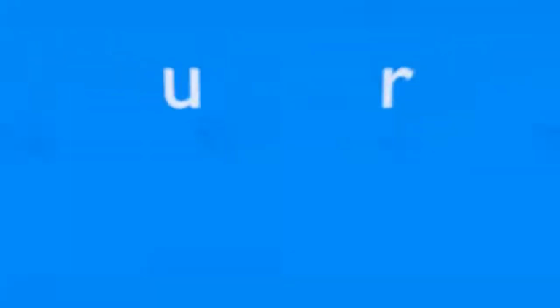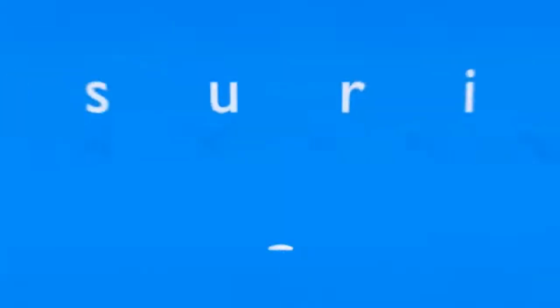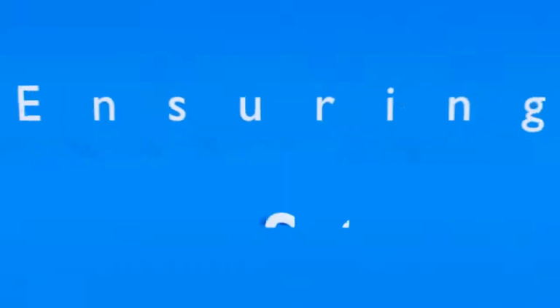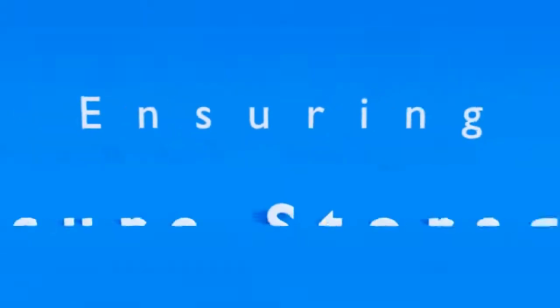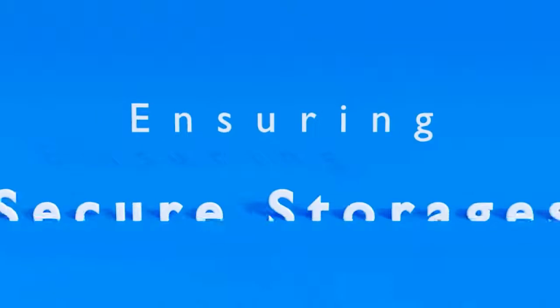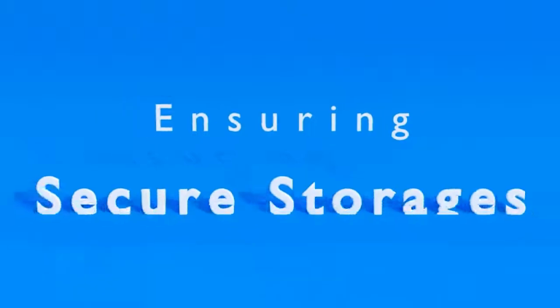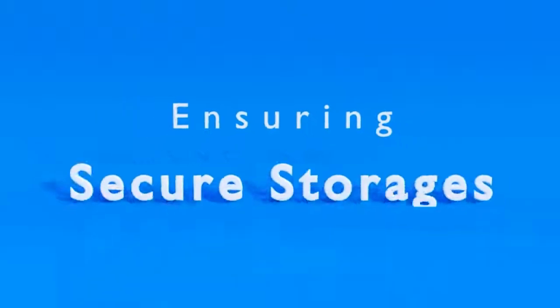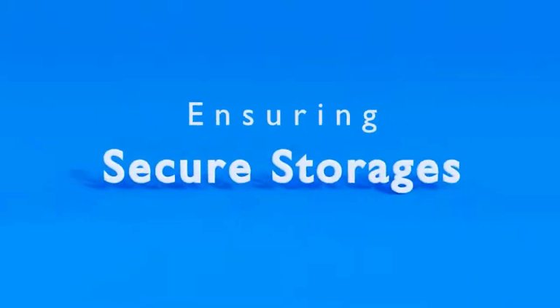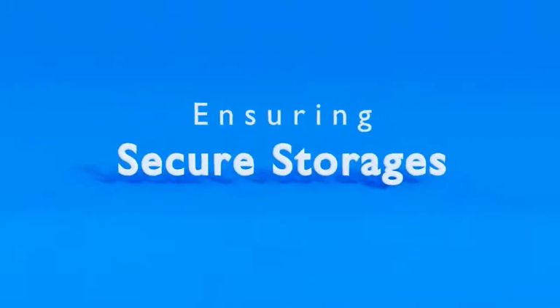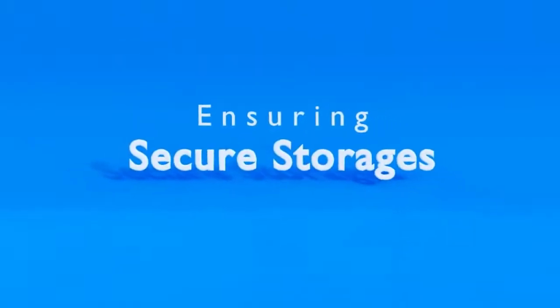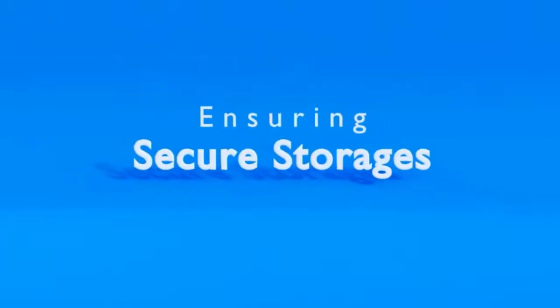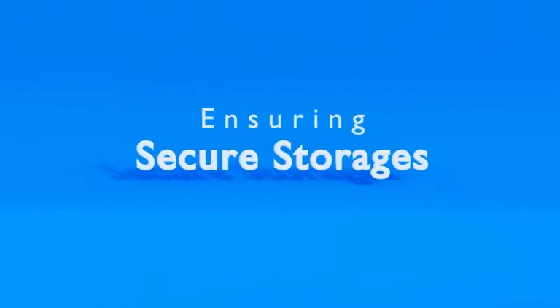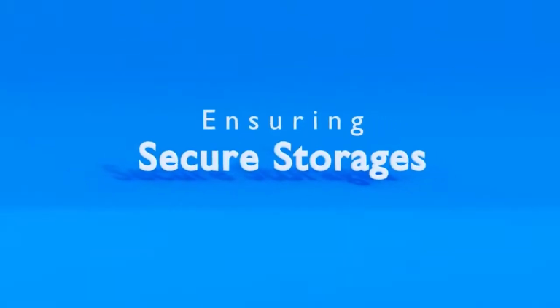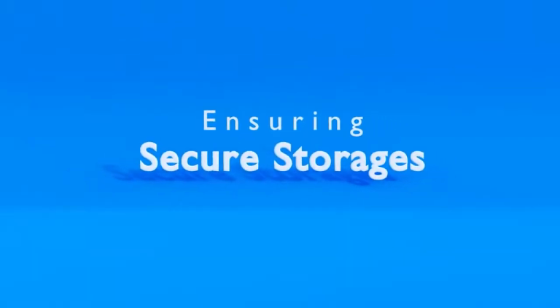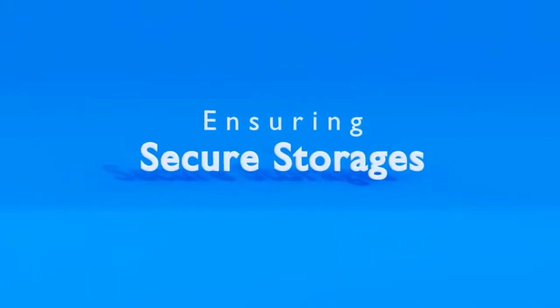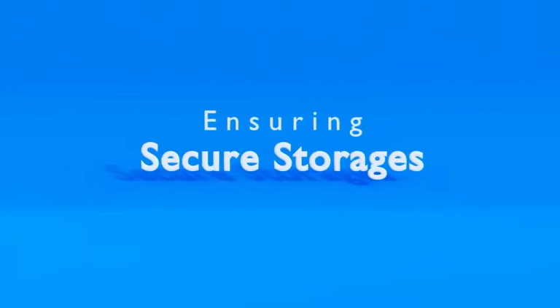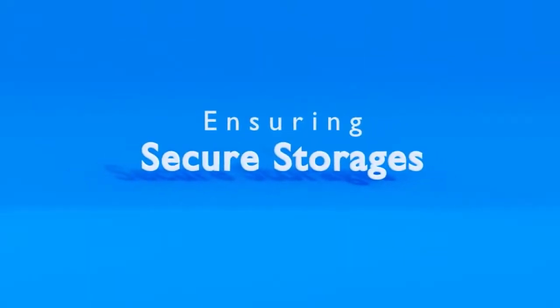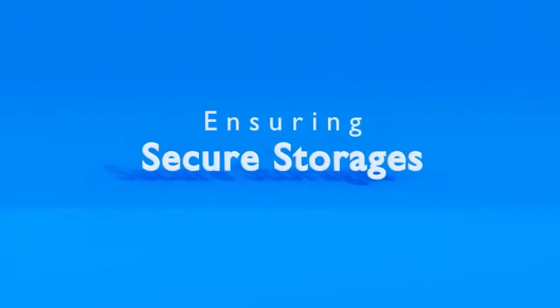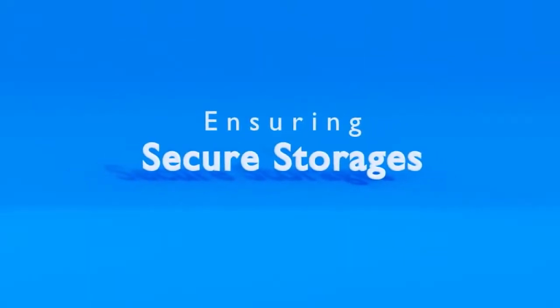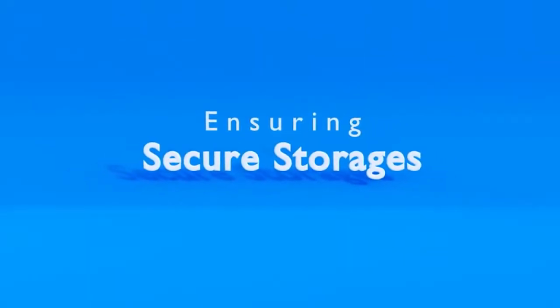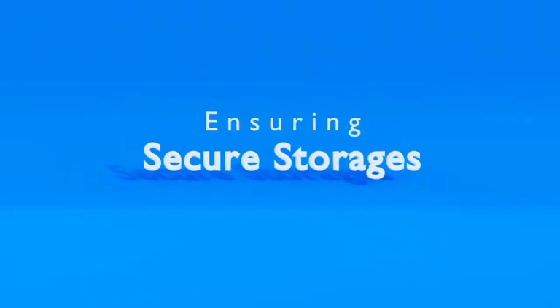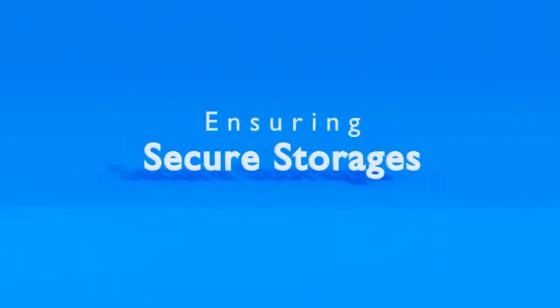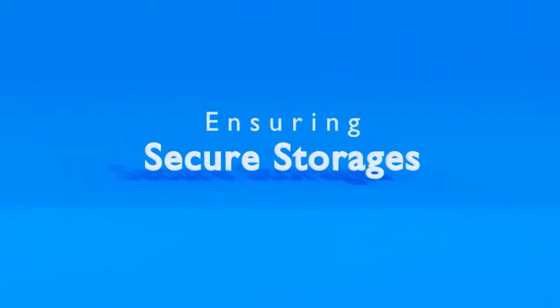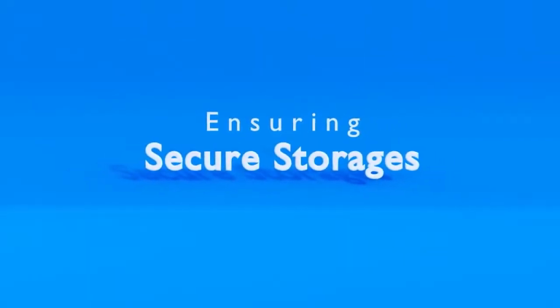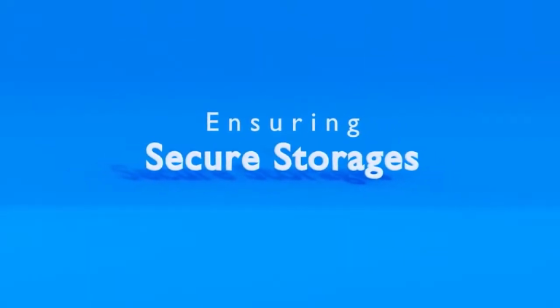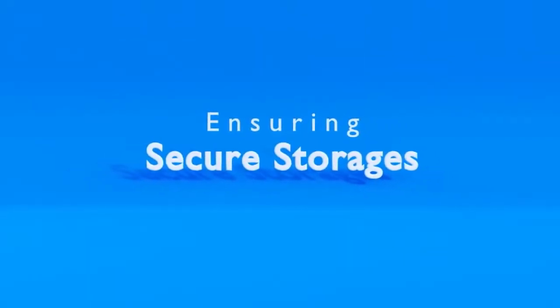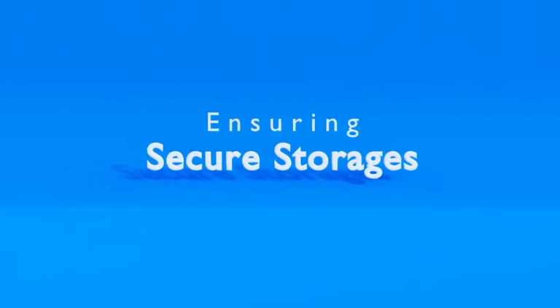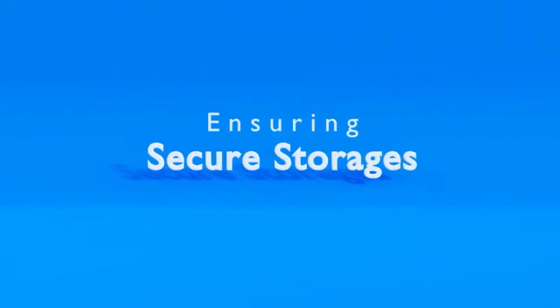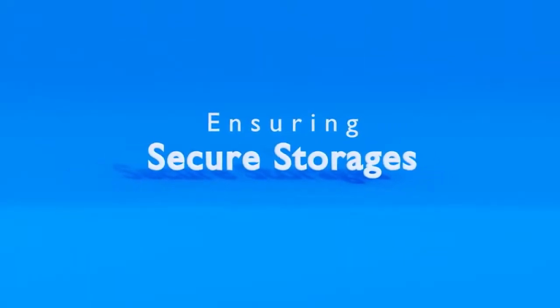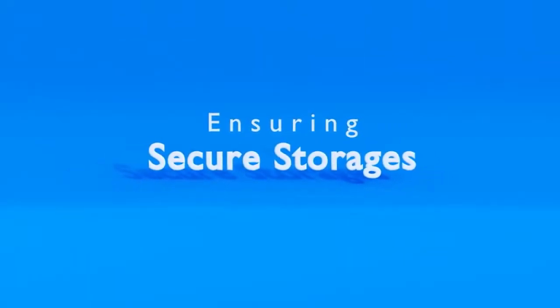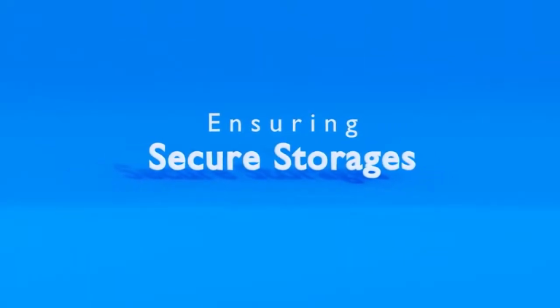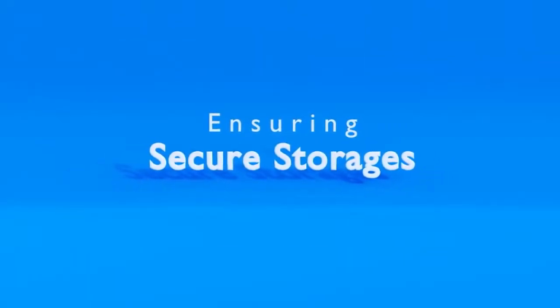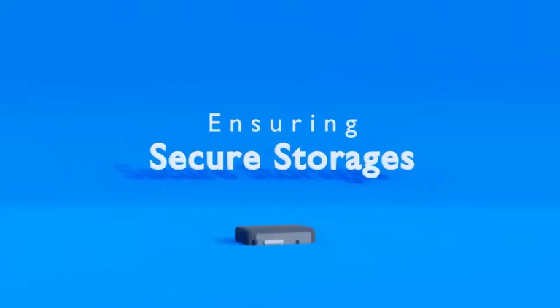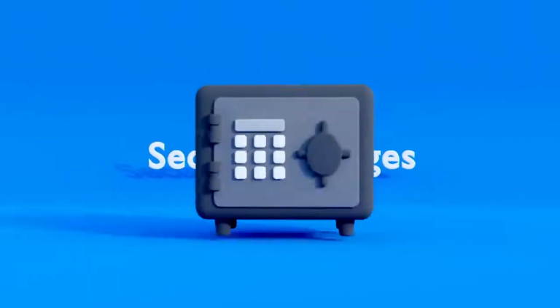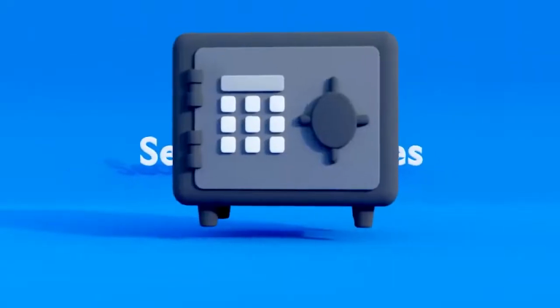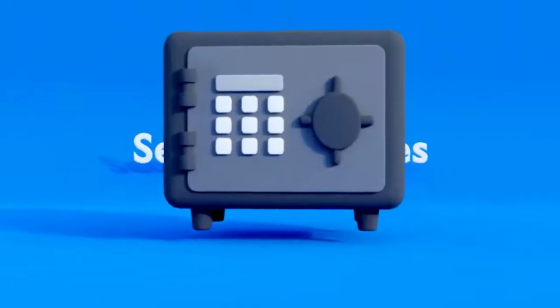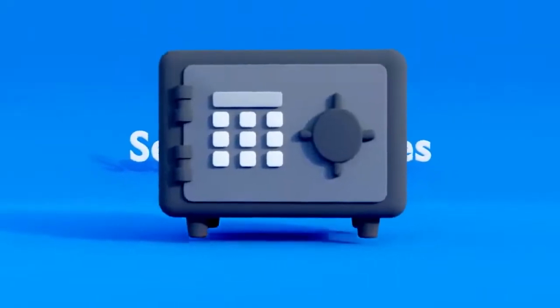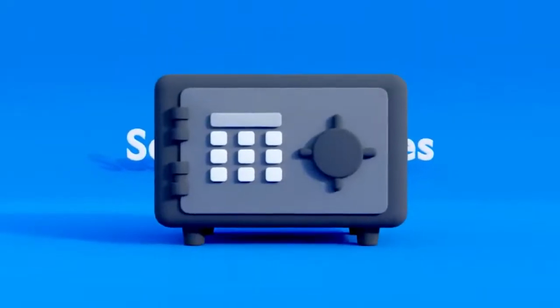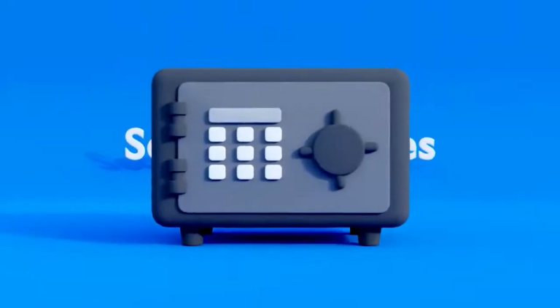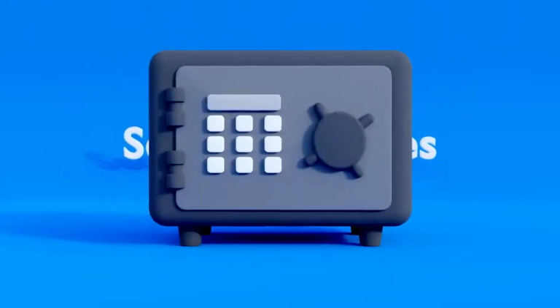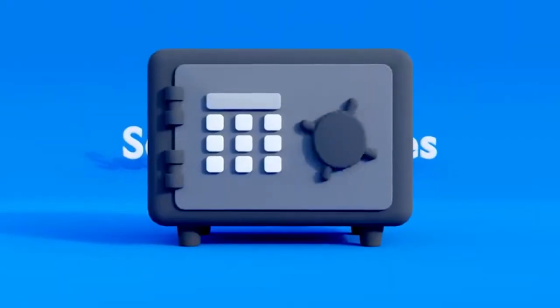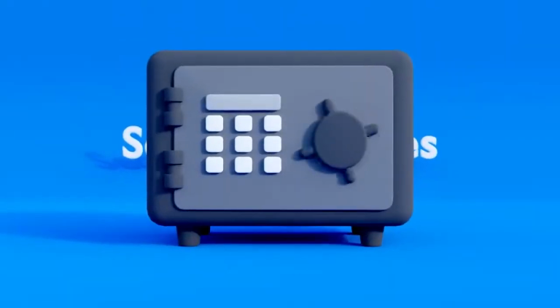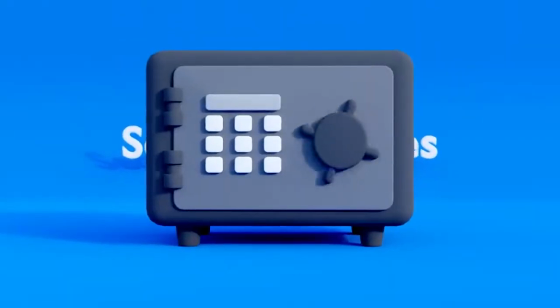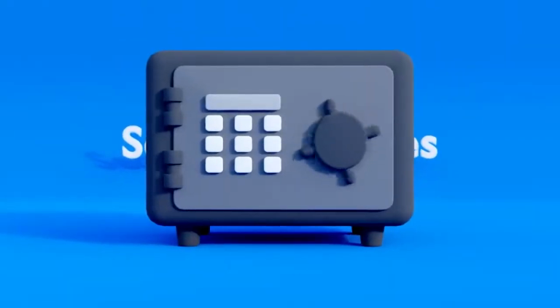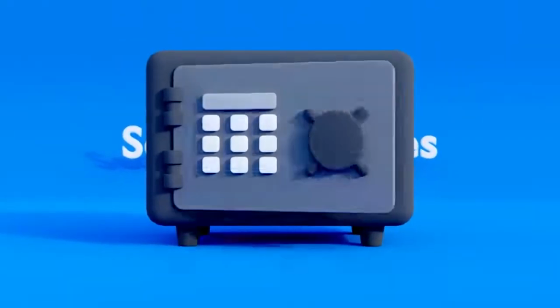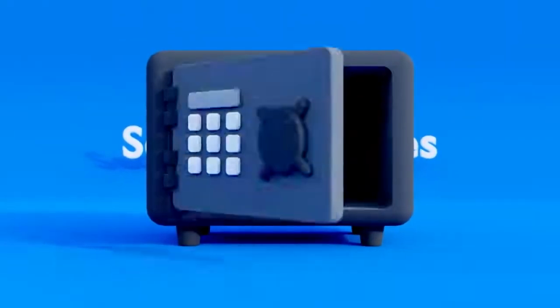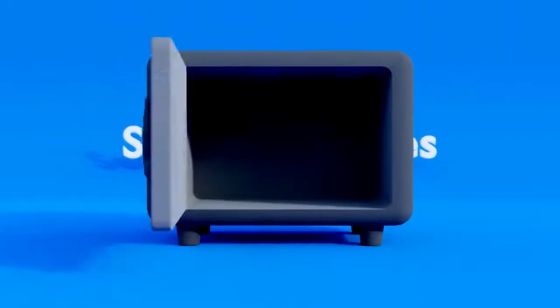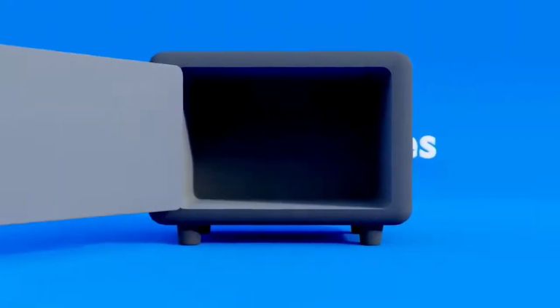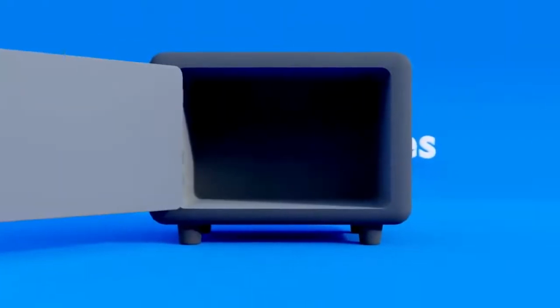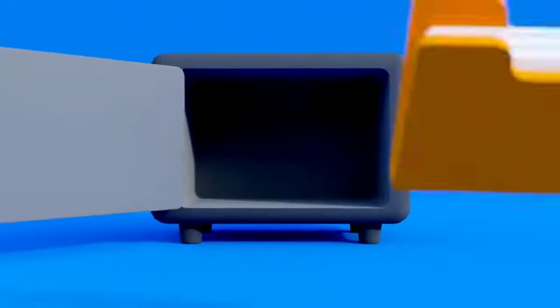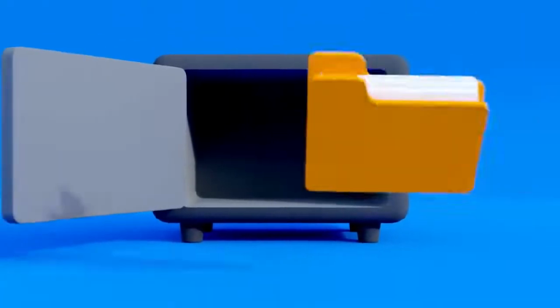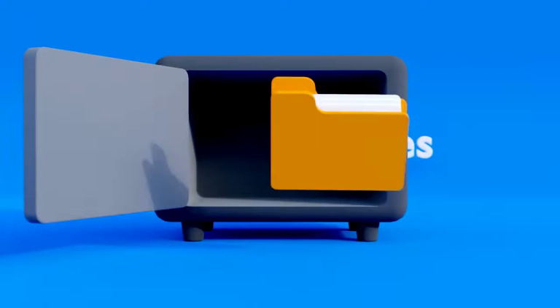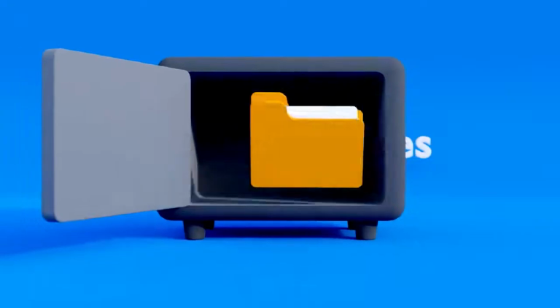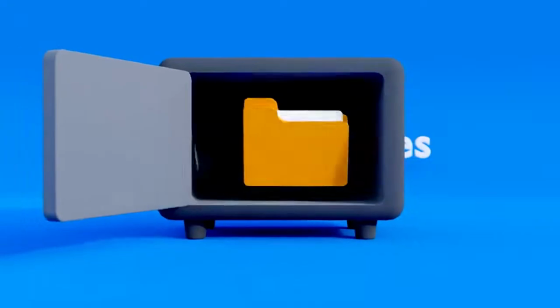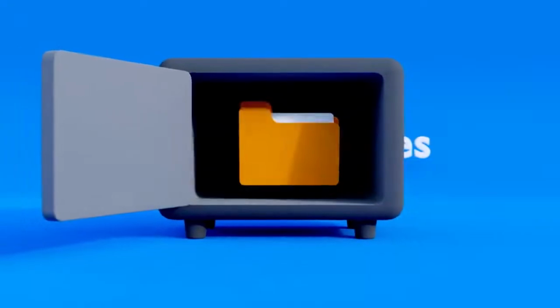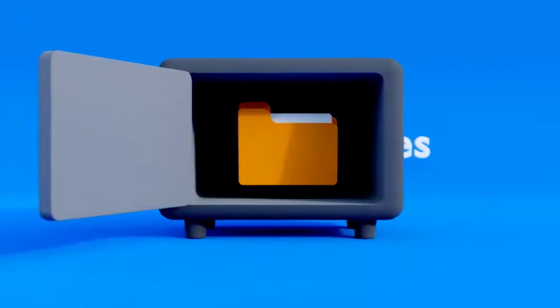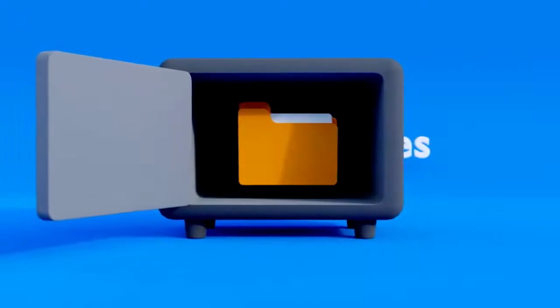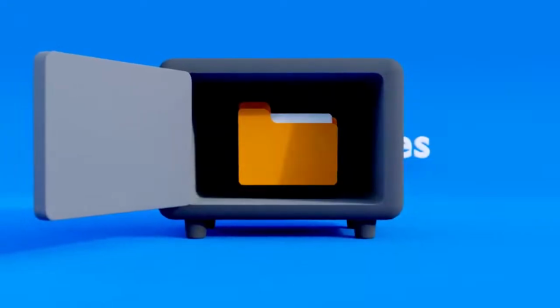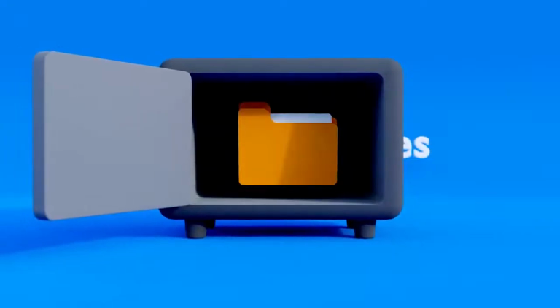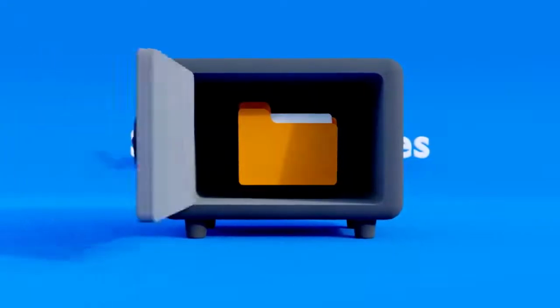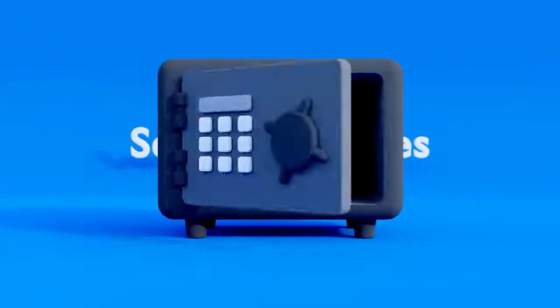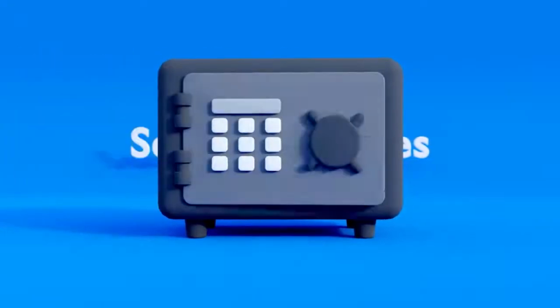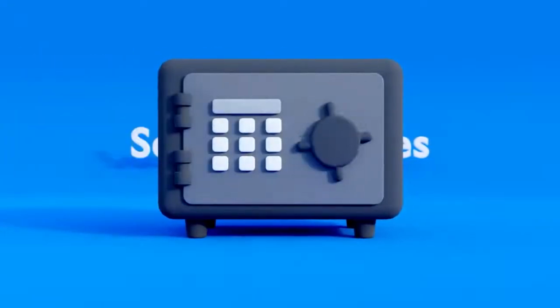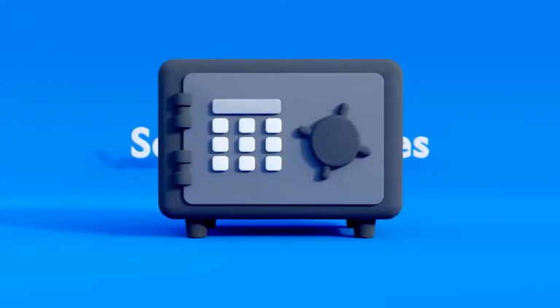Also, by ensuring secure storage of your files, you never have to worry about where it's stored and who has access to share this information.